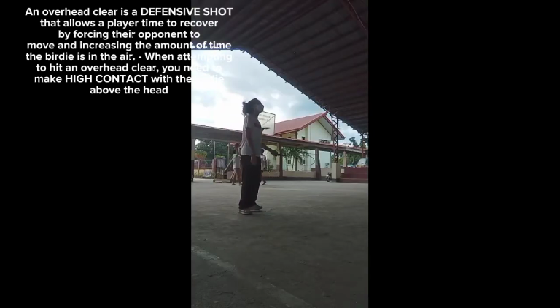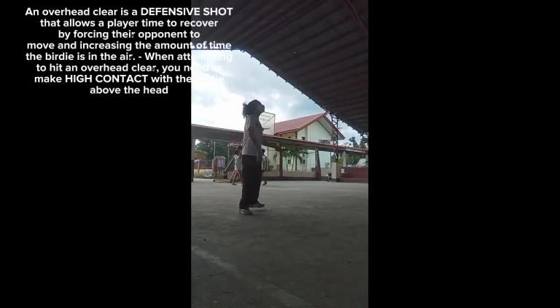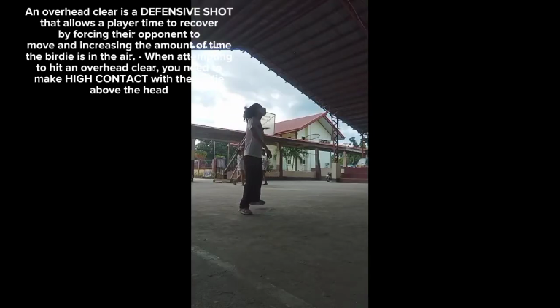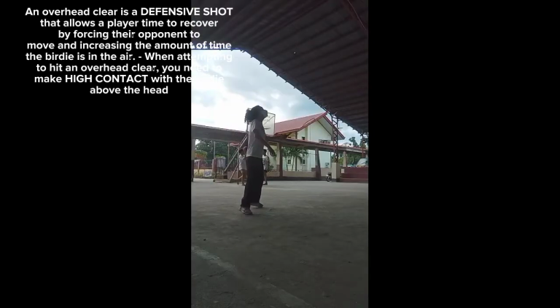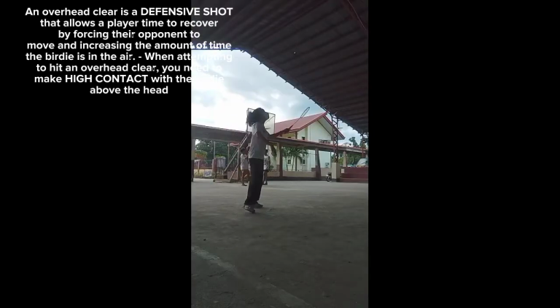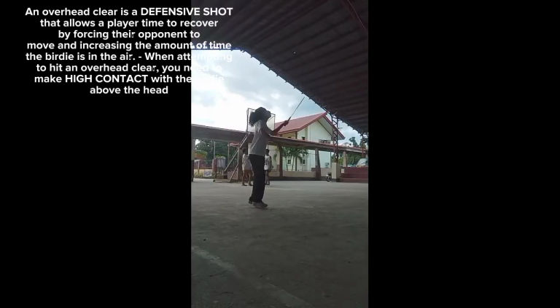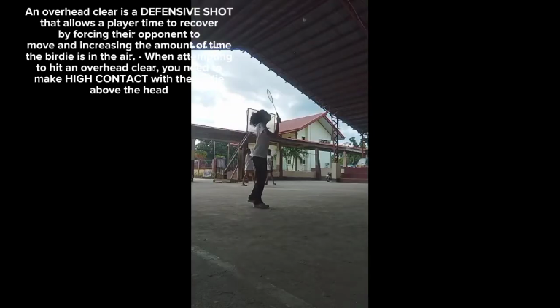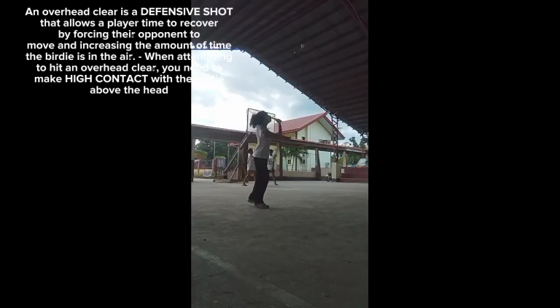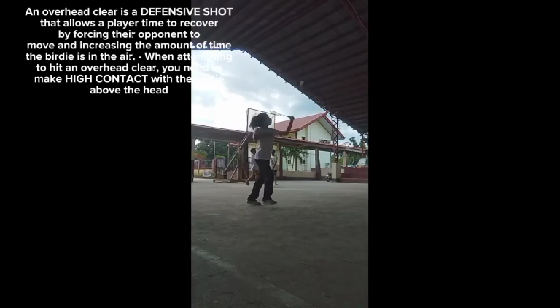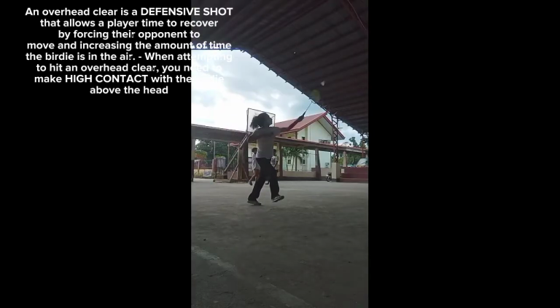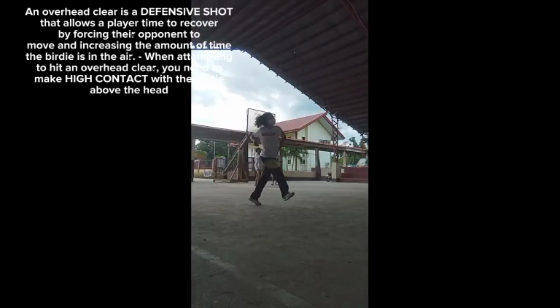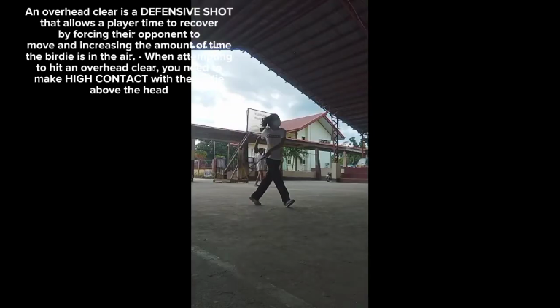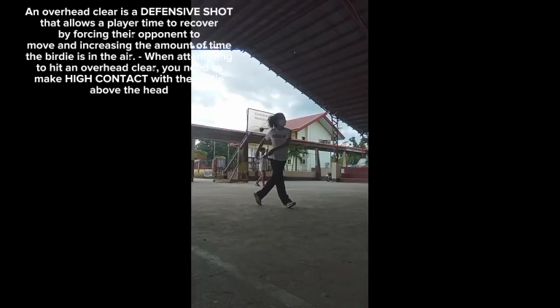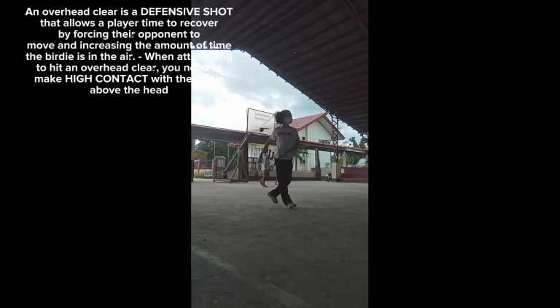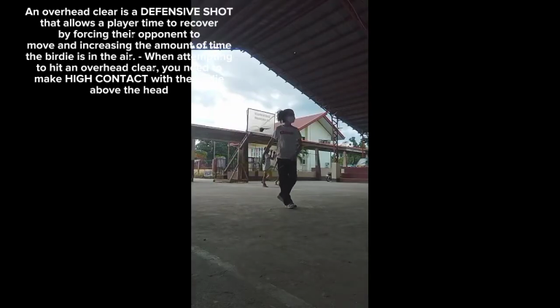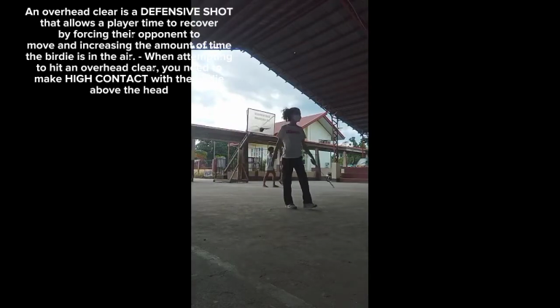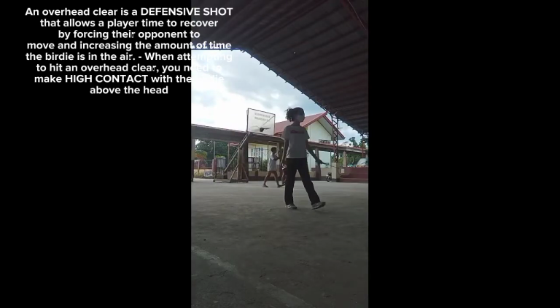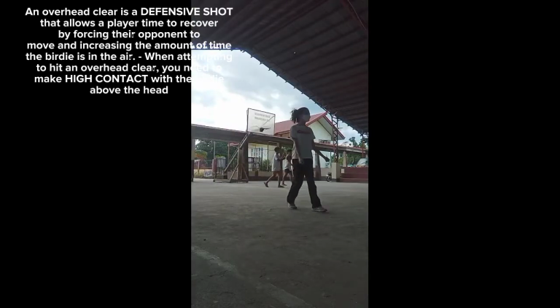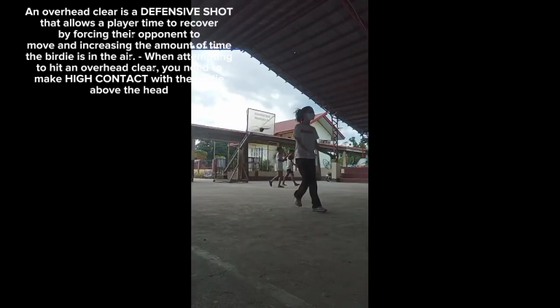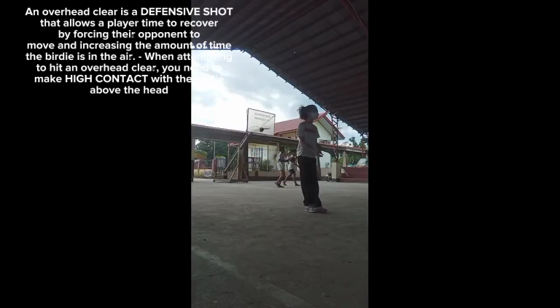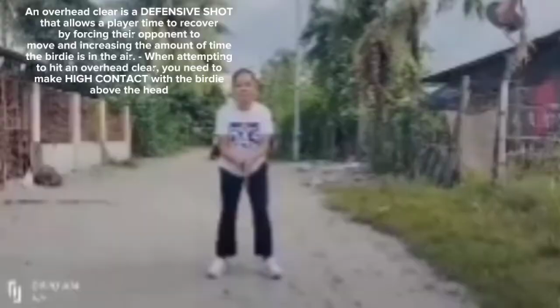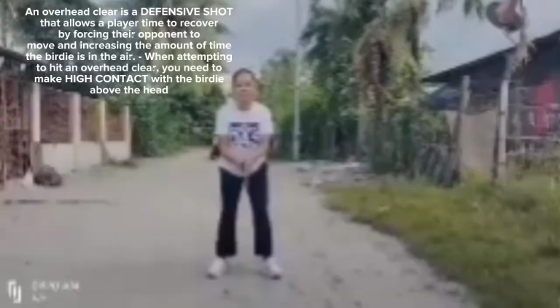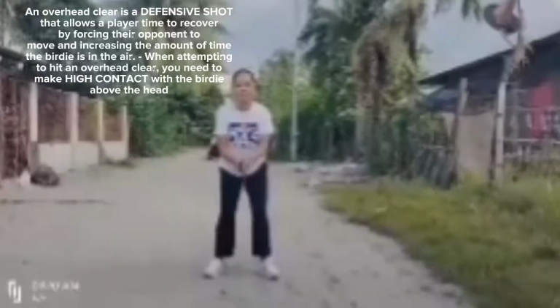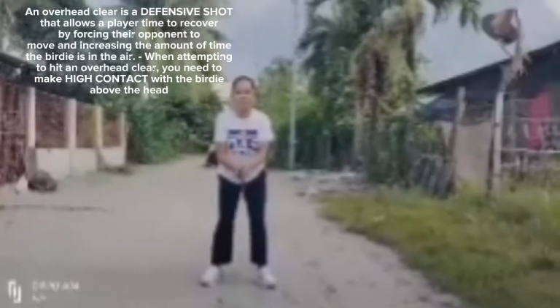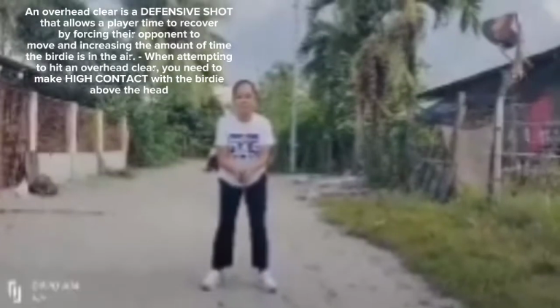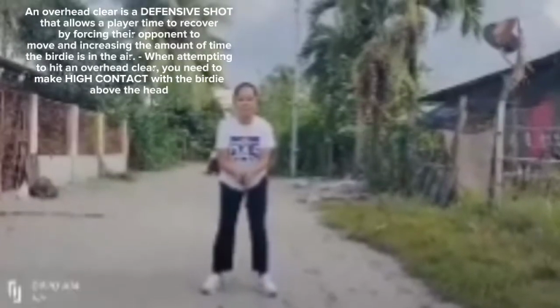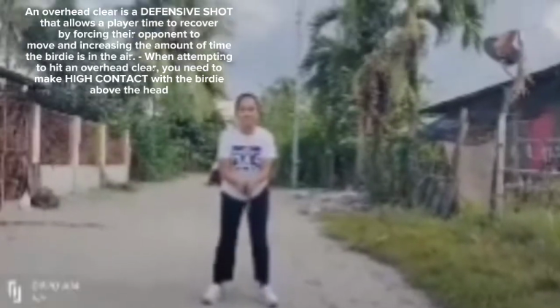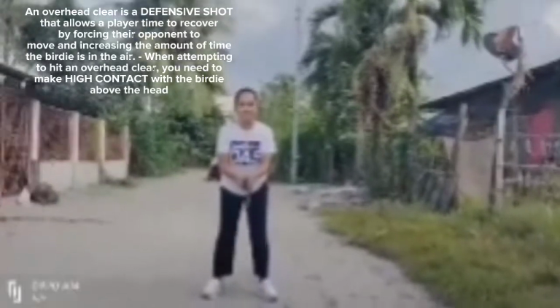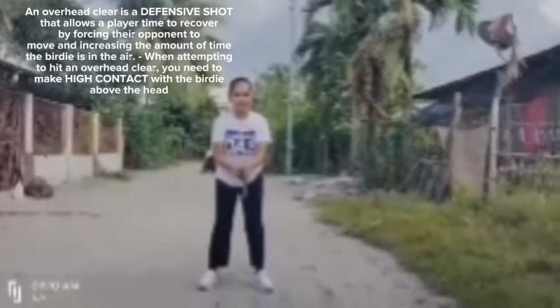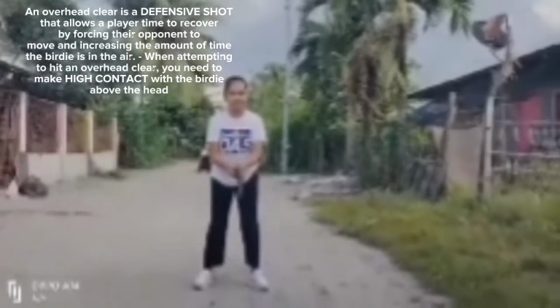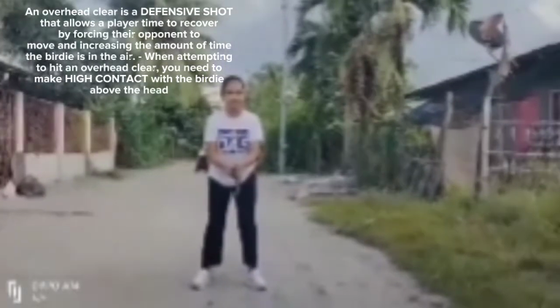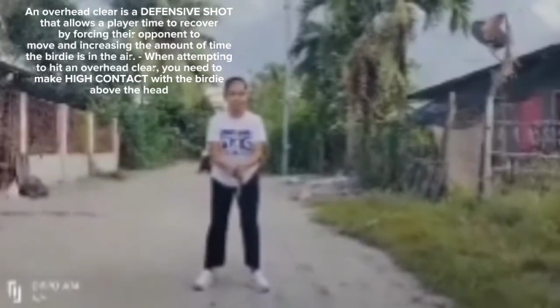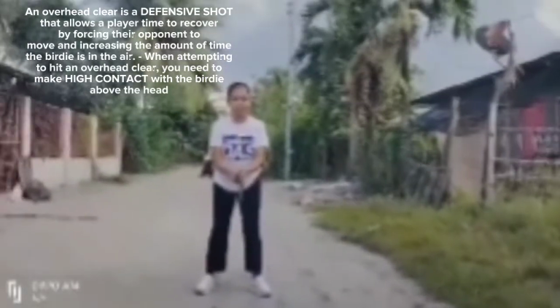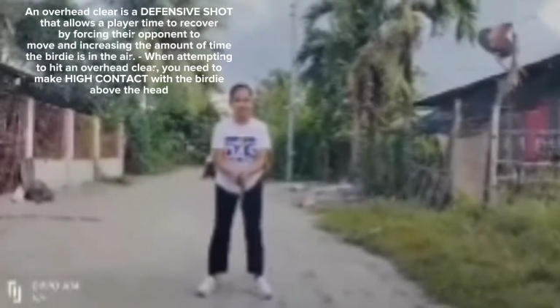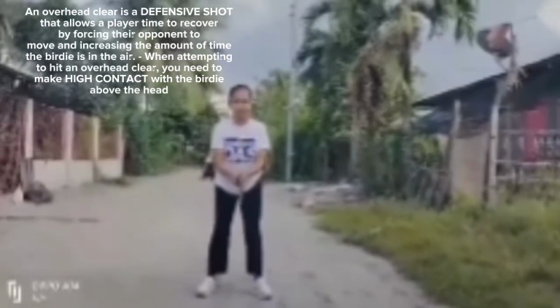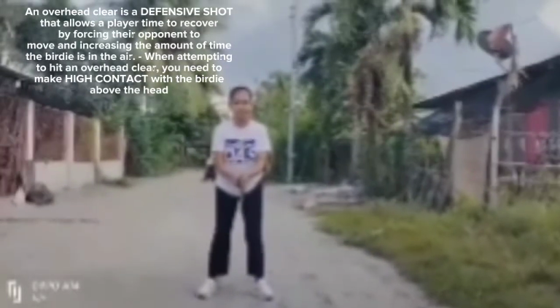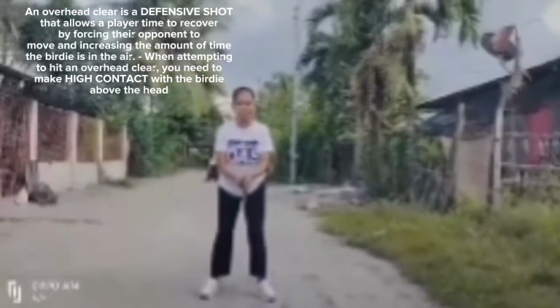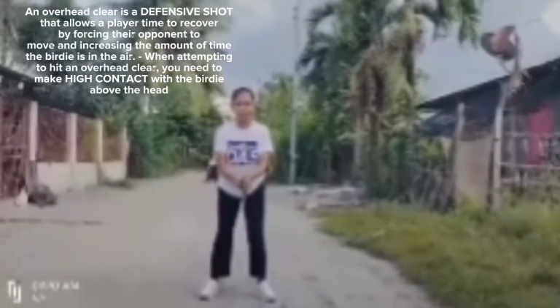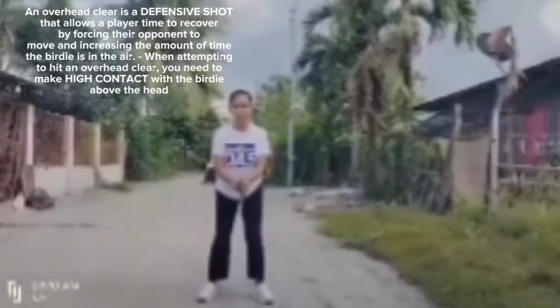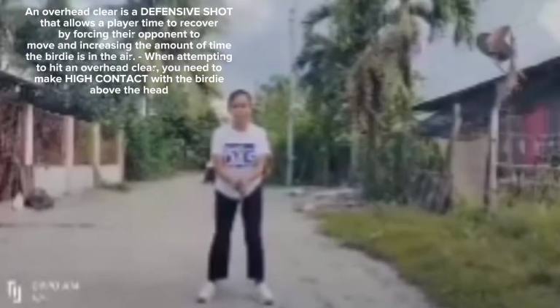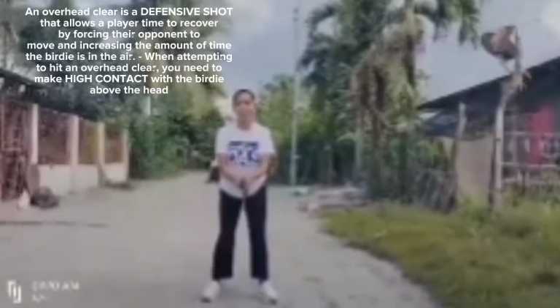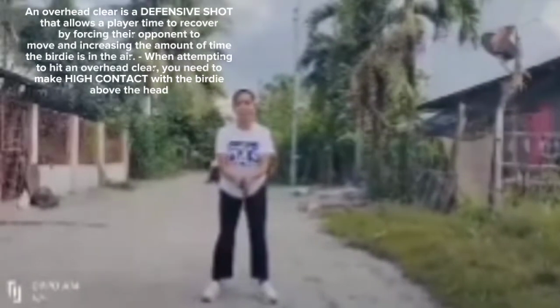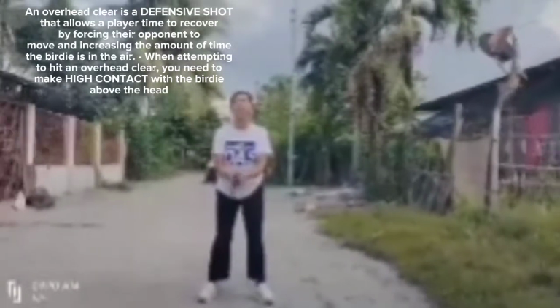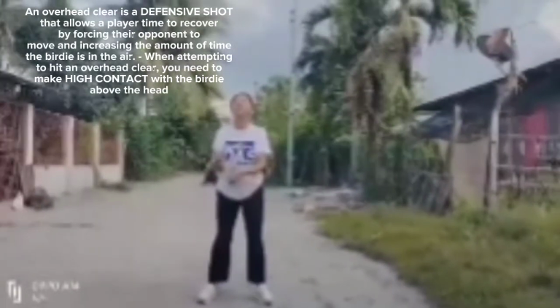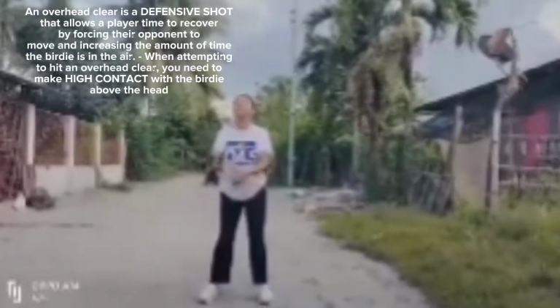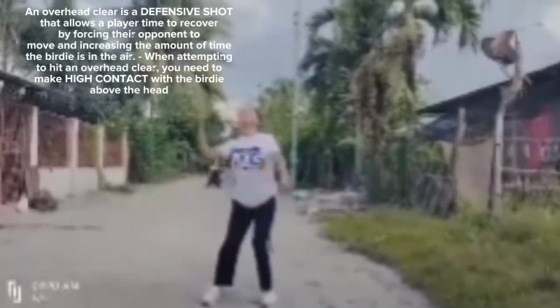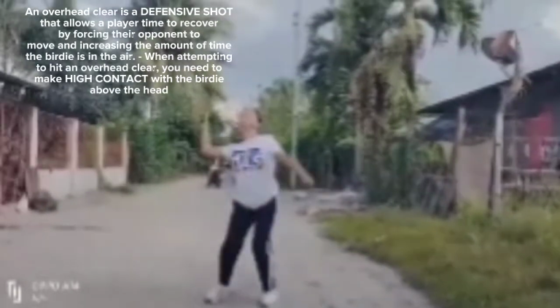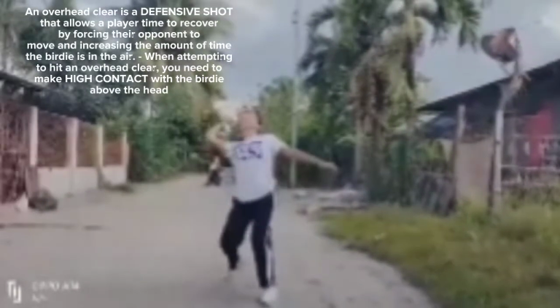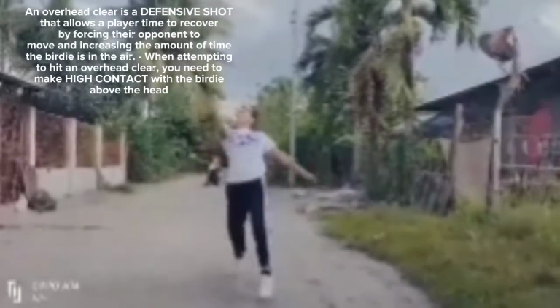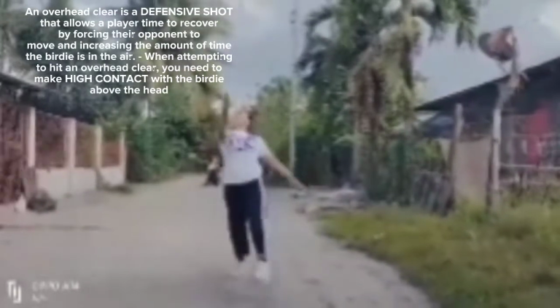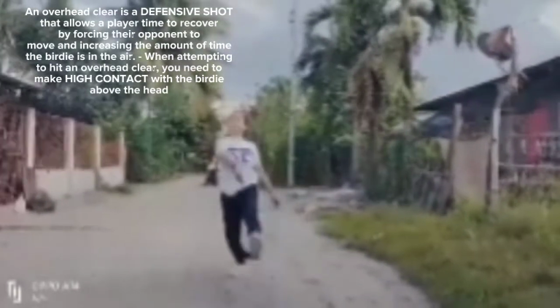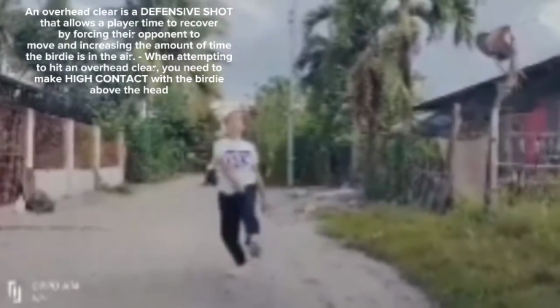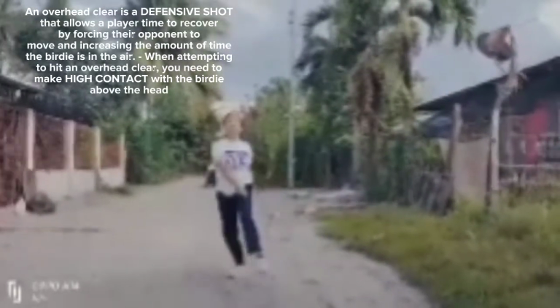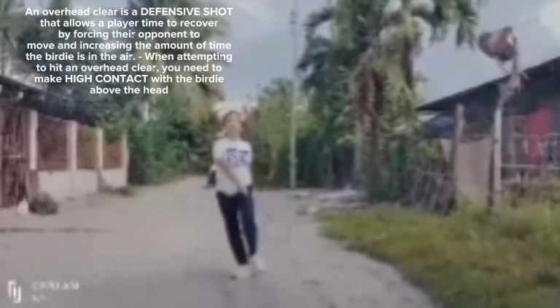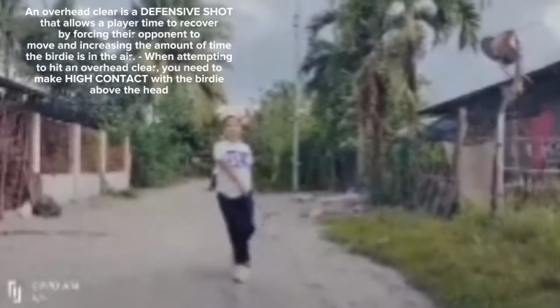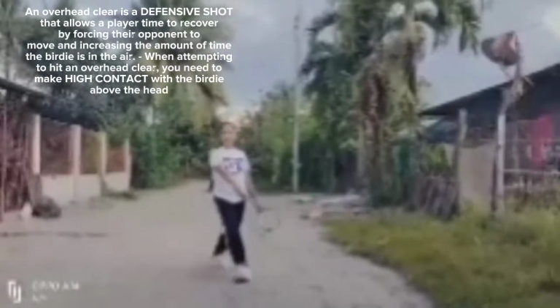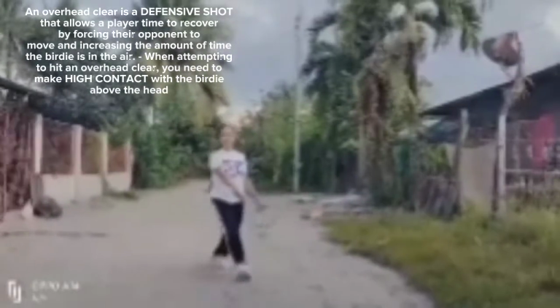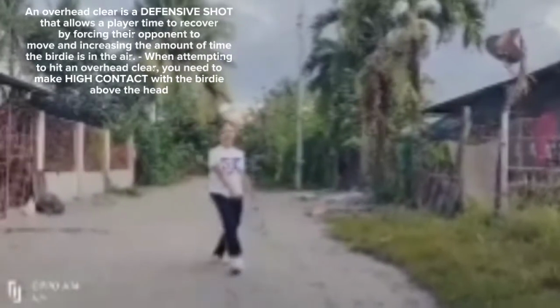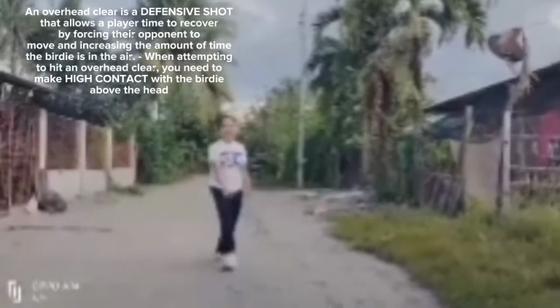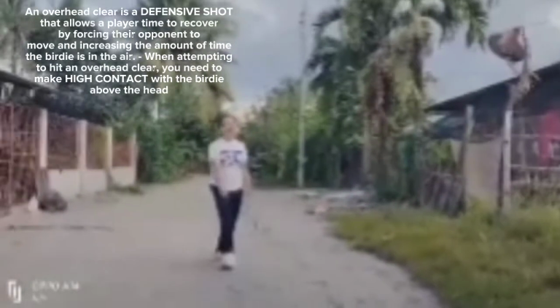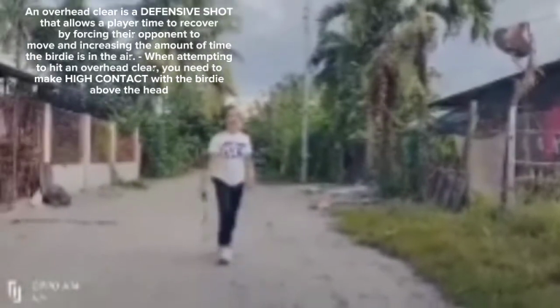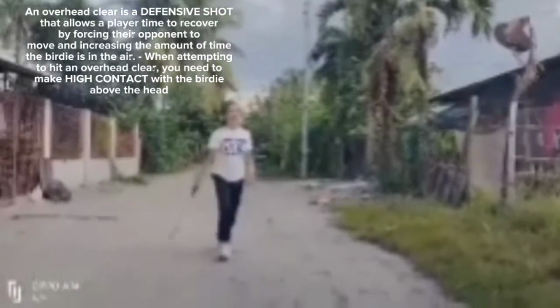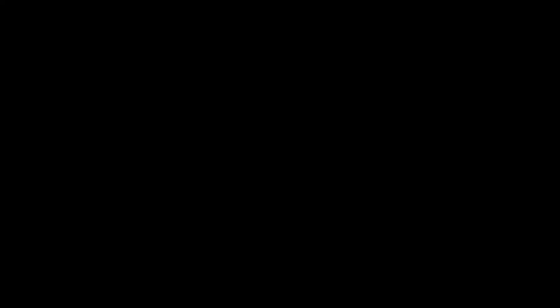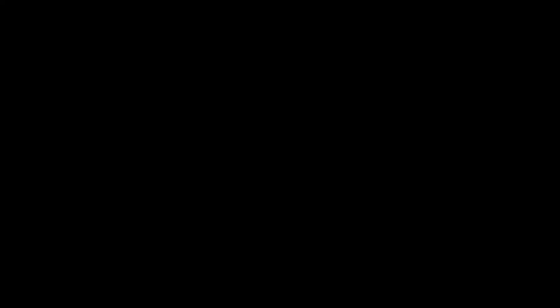When attempting to hit an overhead clear, you need to make high contact with the birdie above the head.